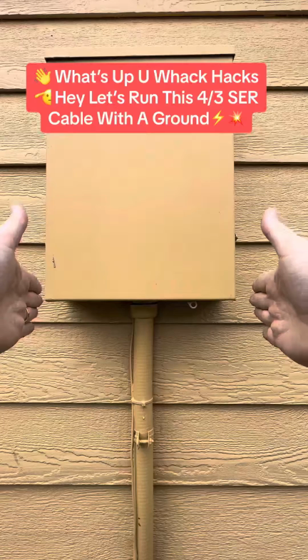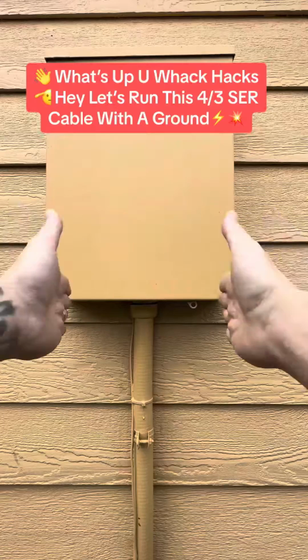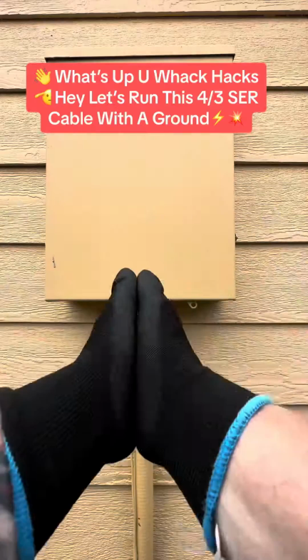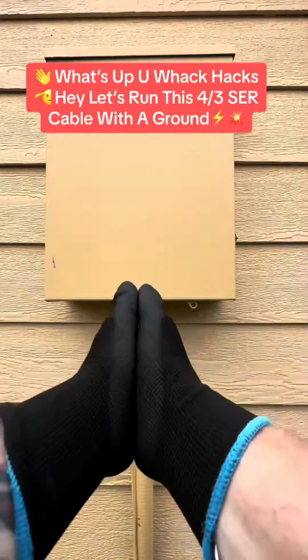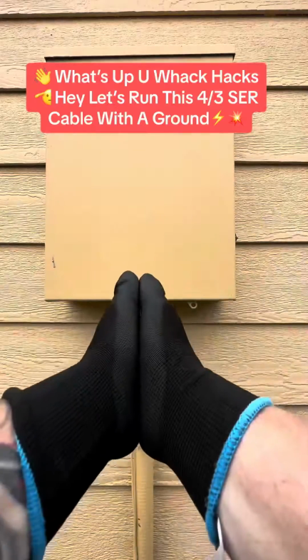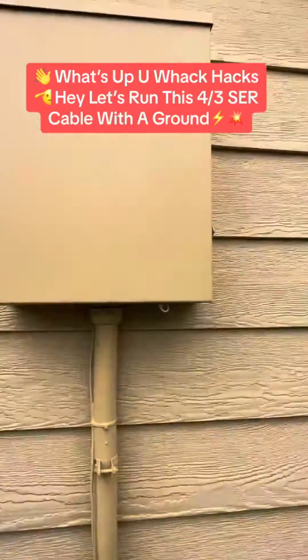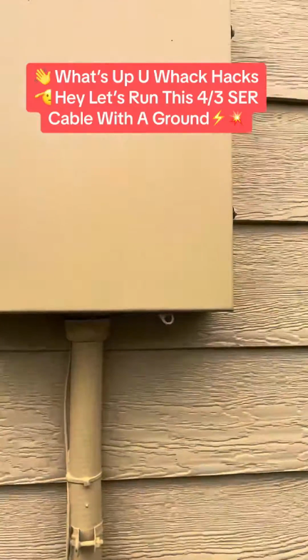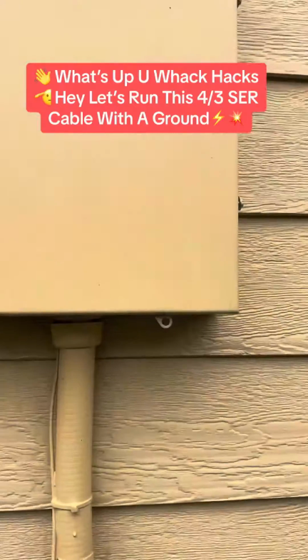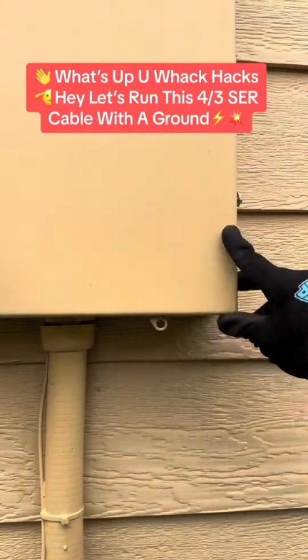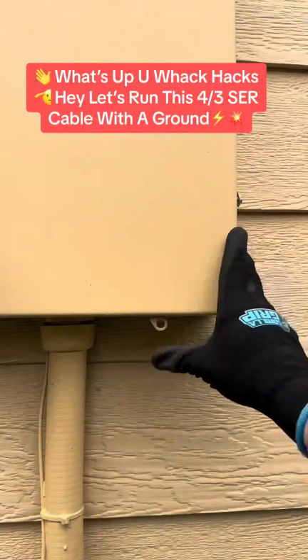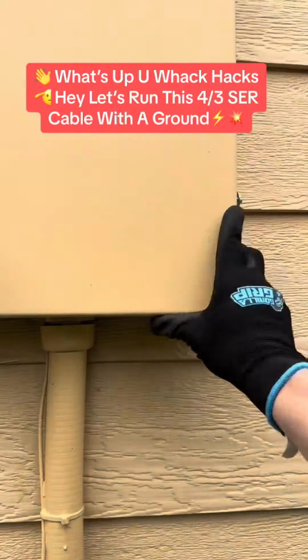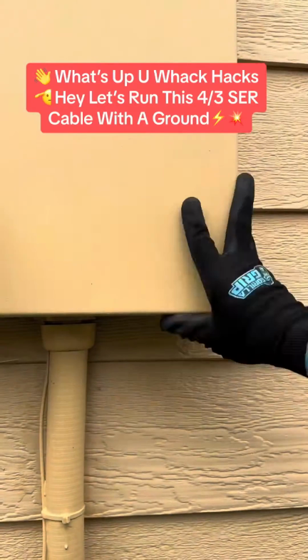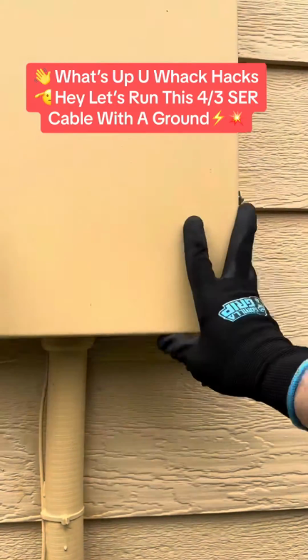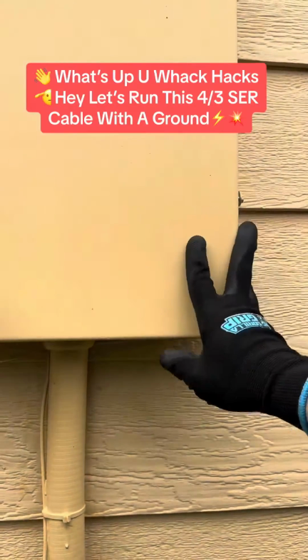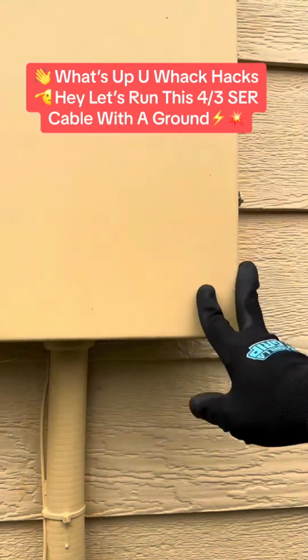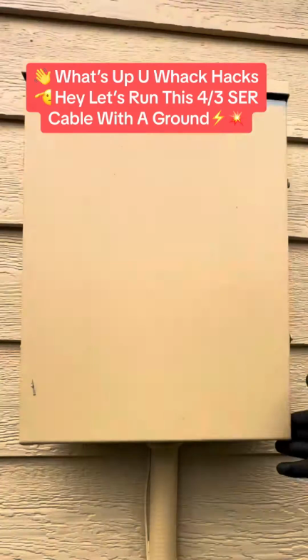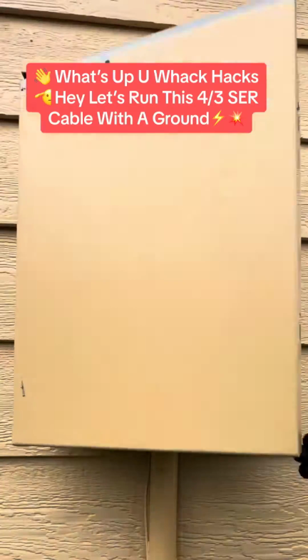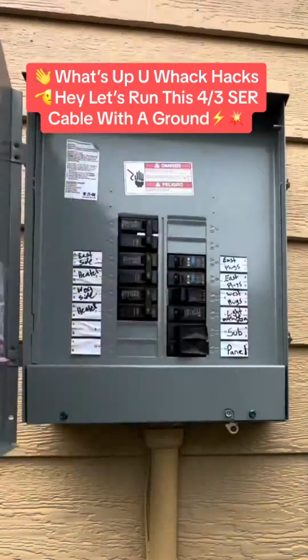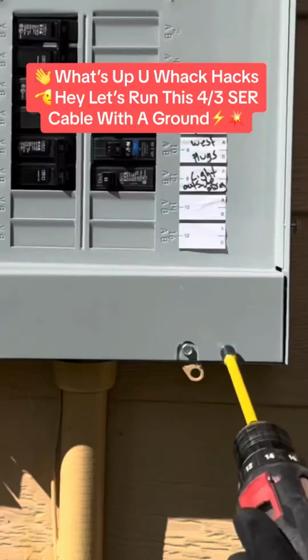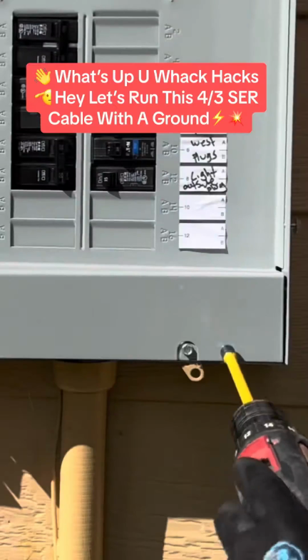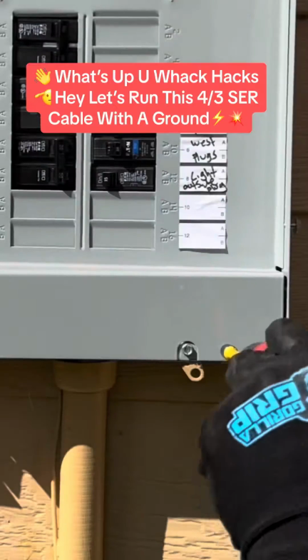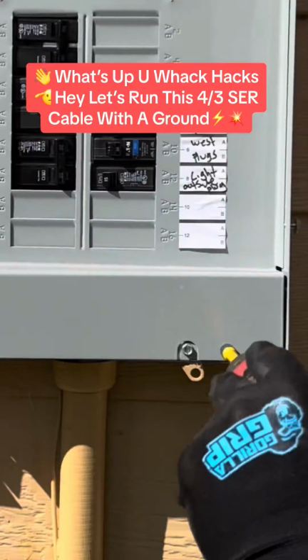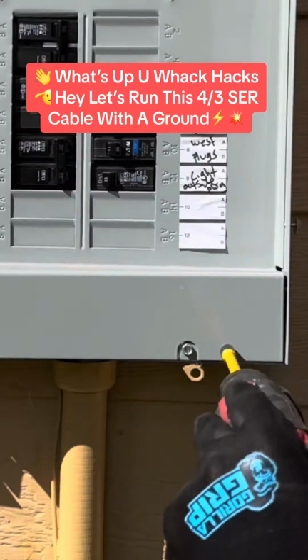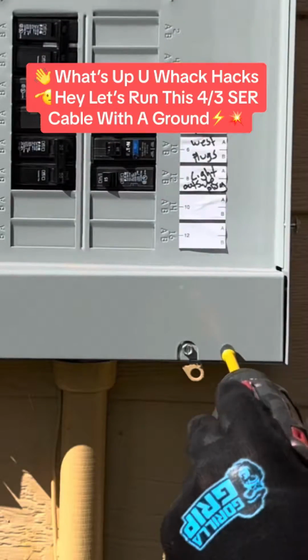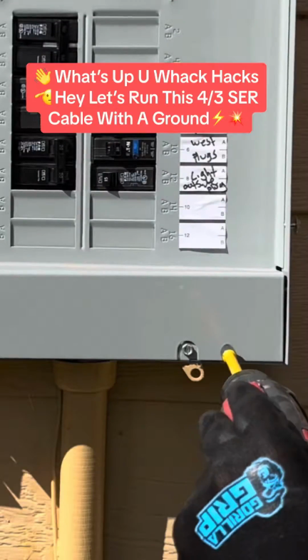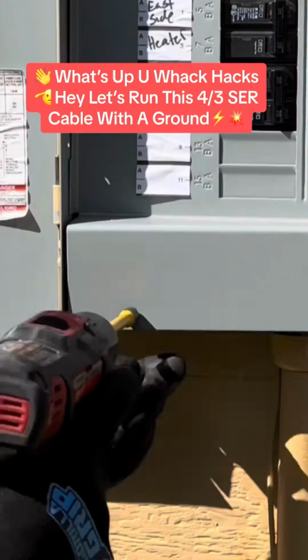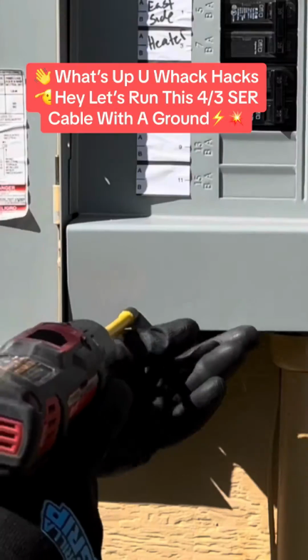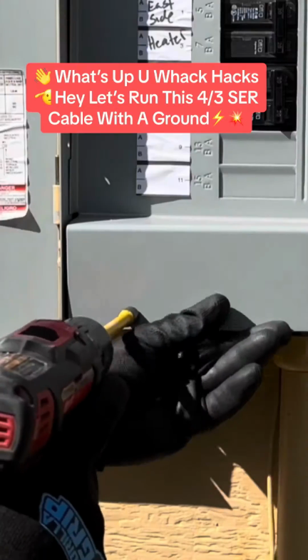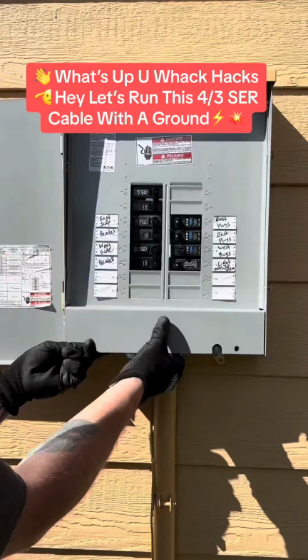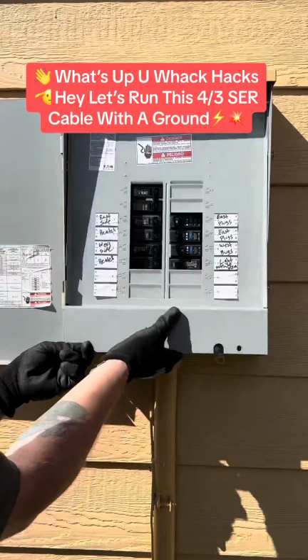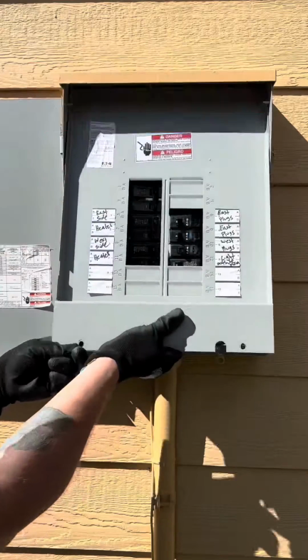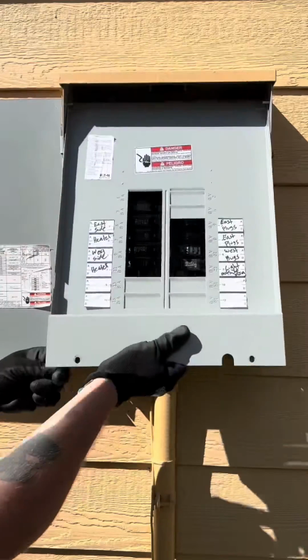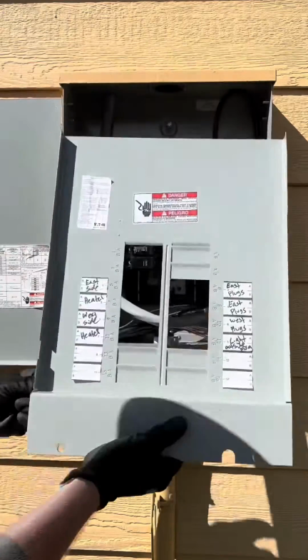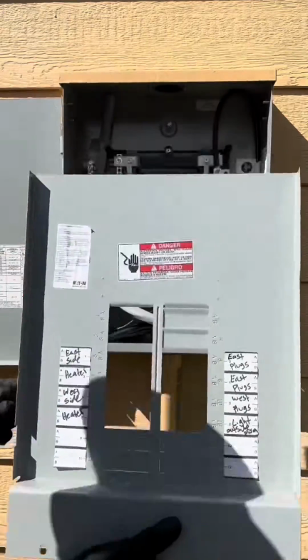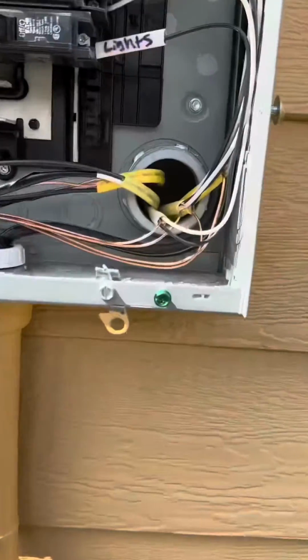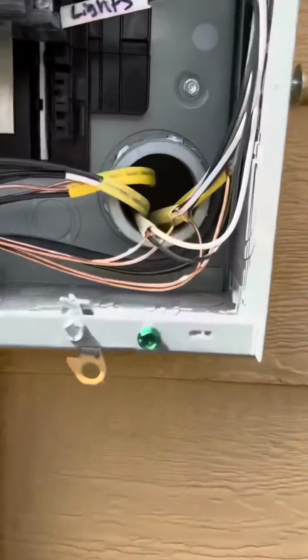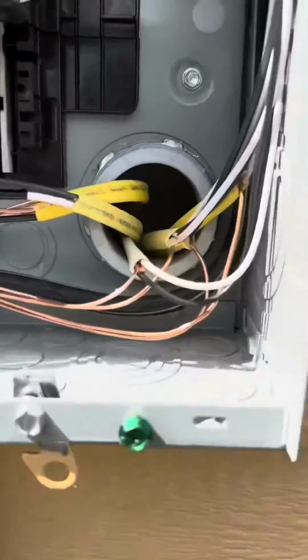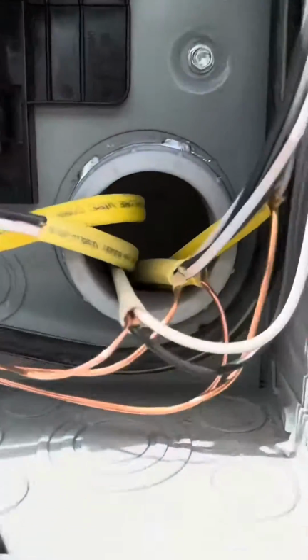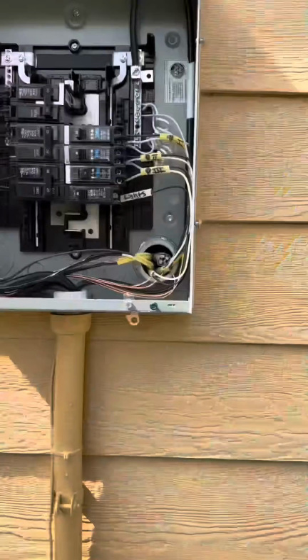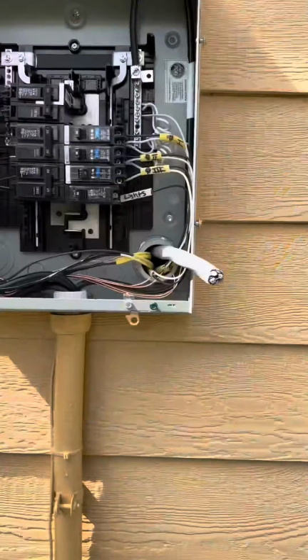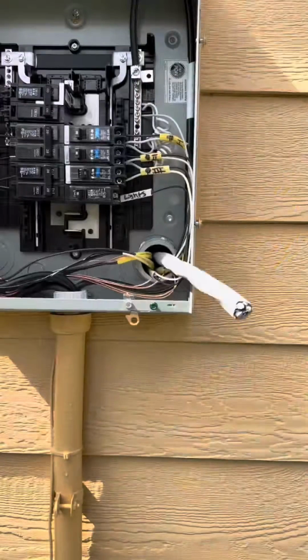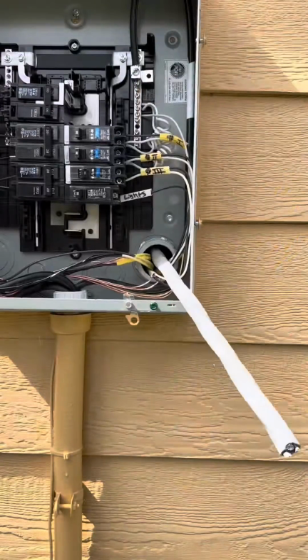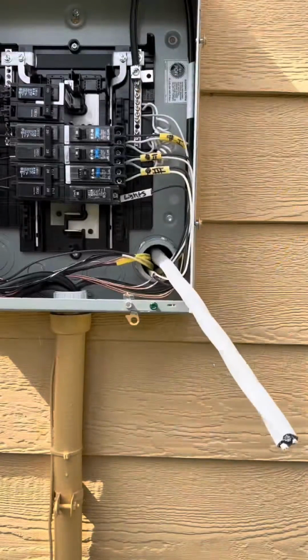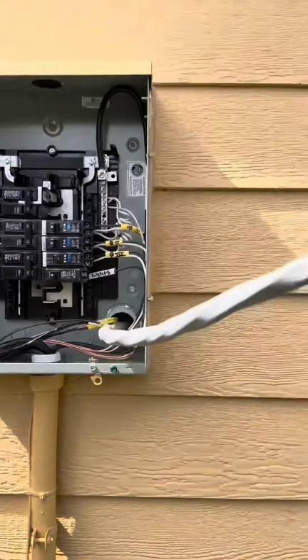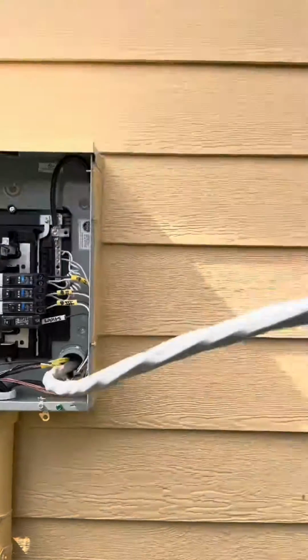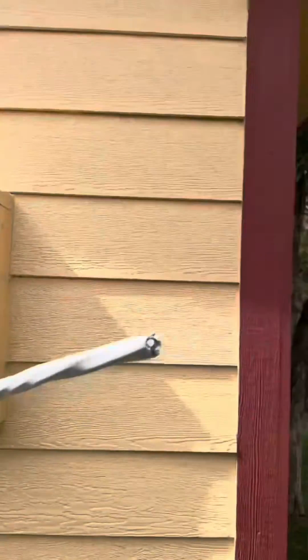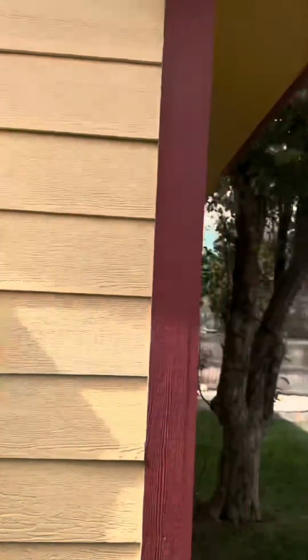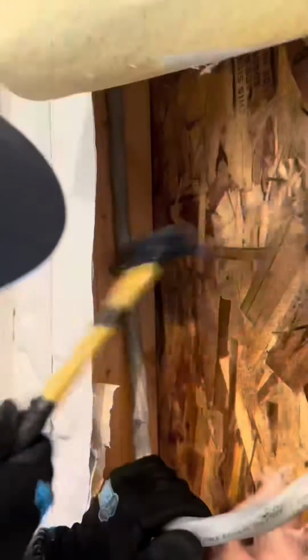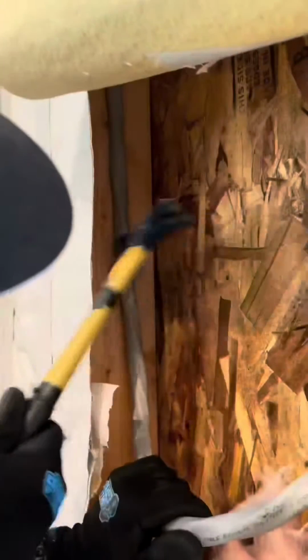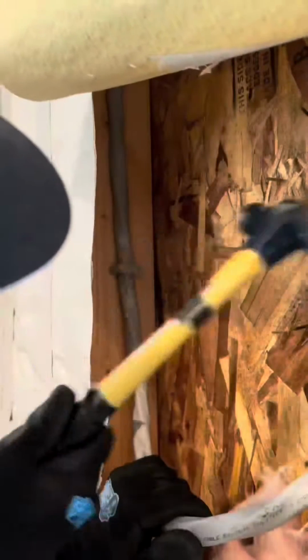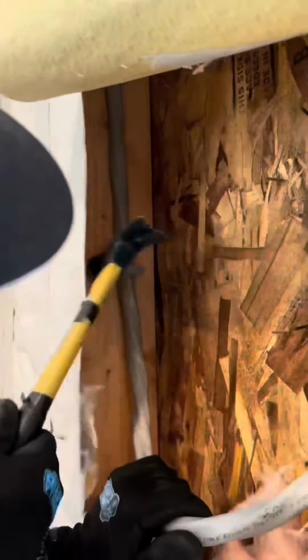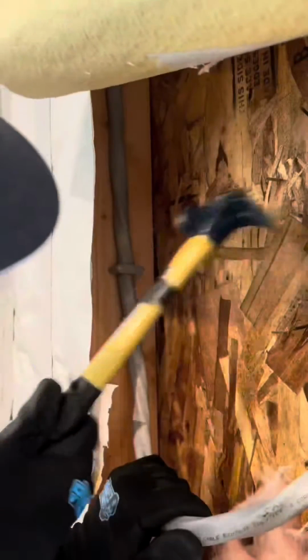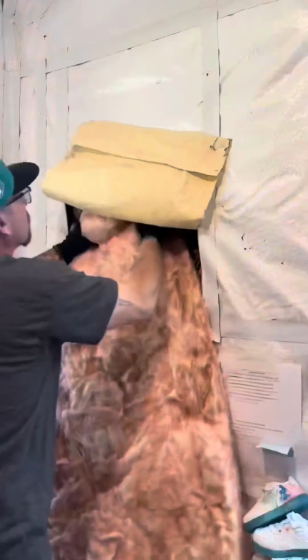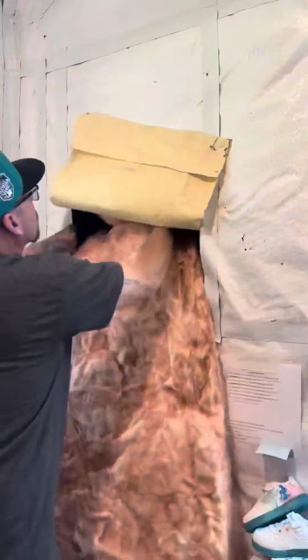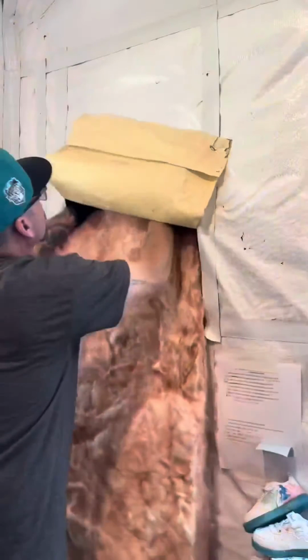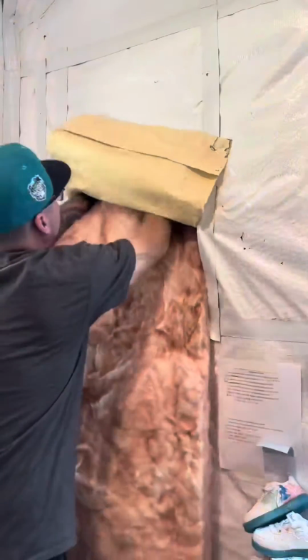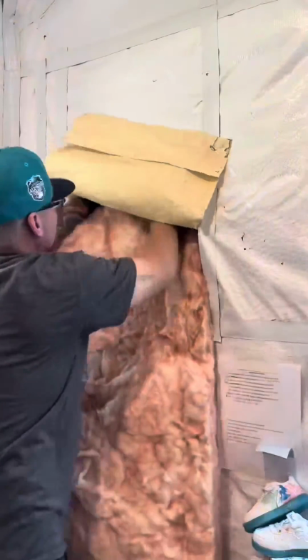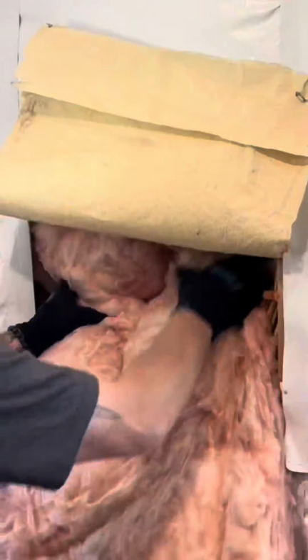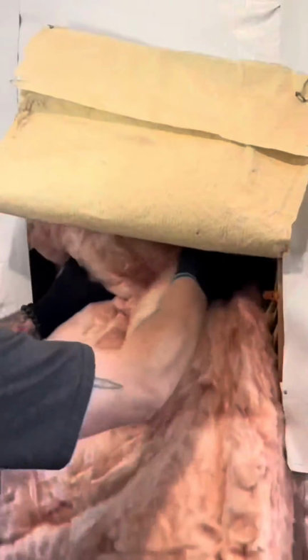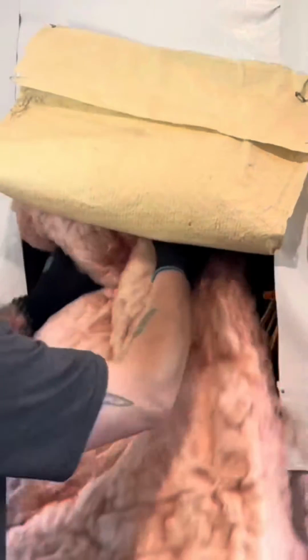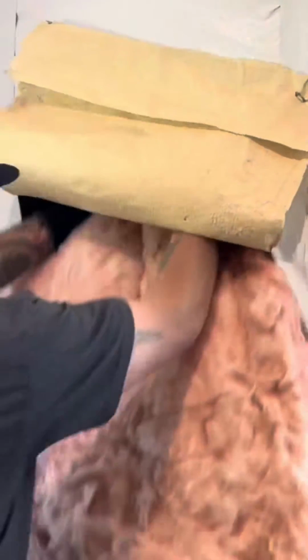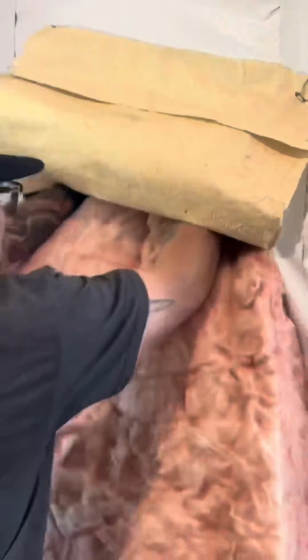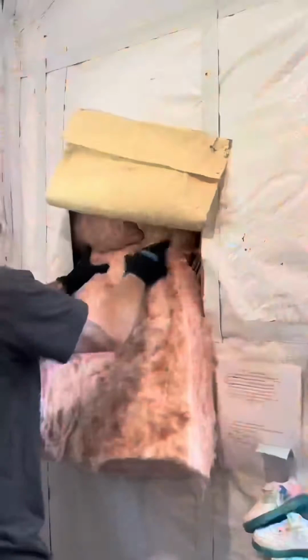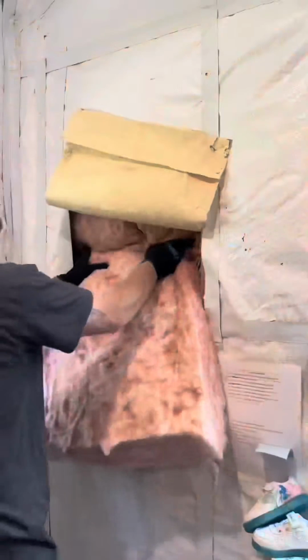What's up you Wack Hacks? Let's run this 4.3 SDR cable with the ground in the back of this electrical panel. First, we're going to stub it through the back existing 2-inch TA.